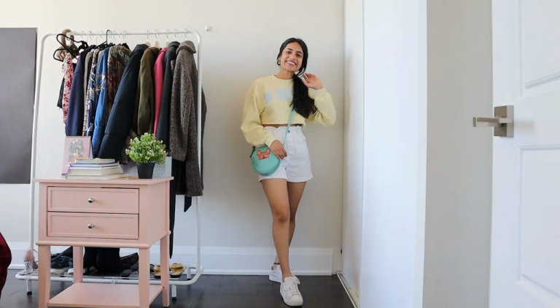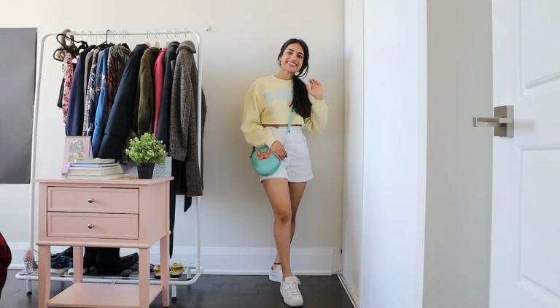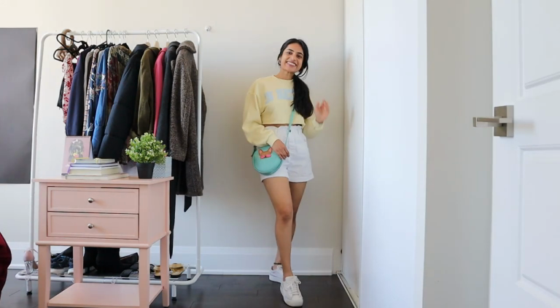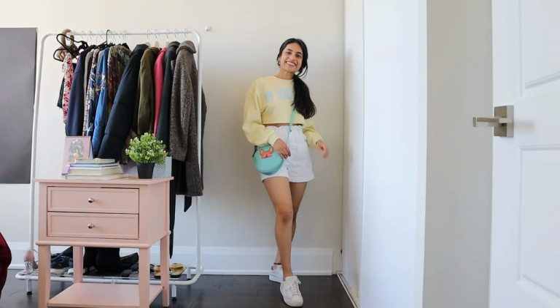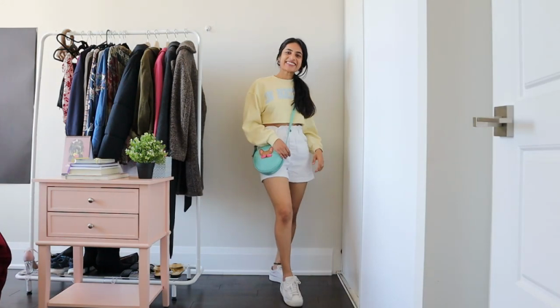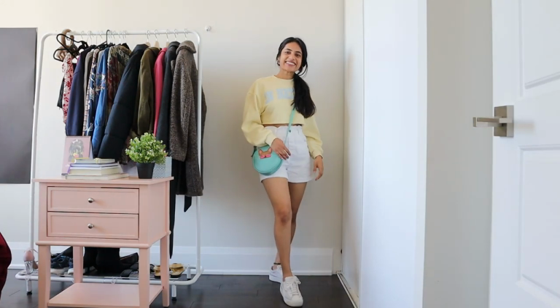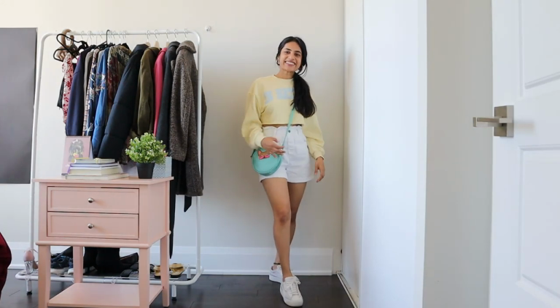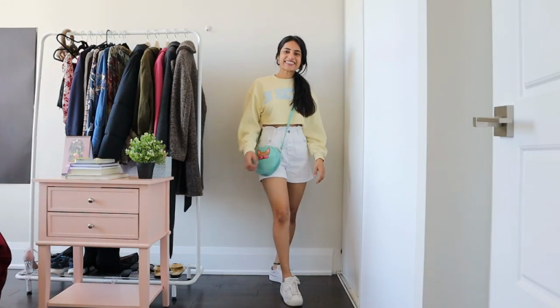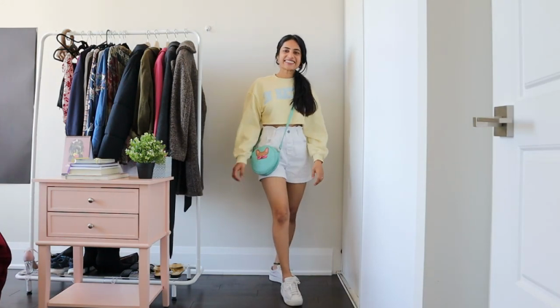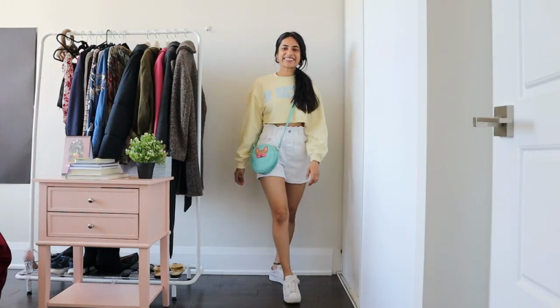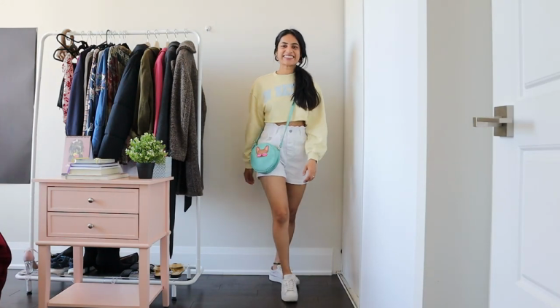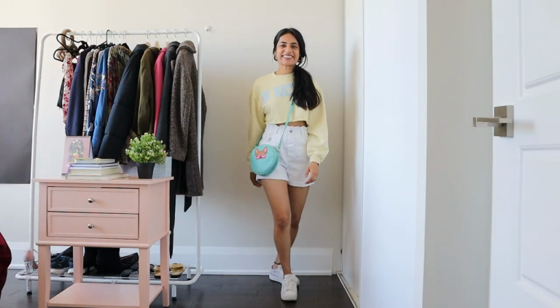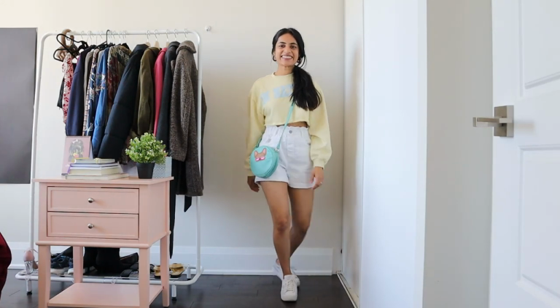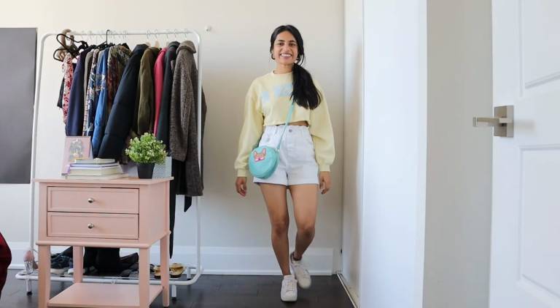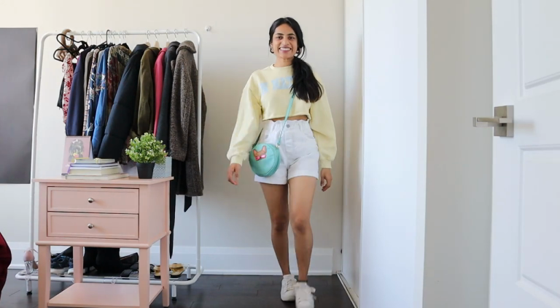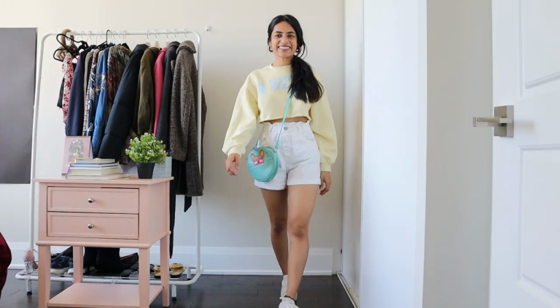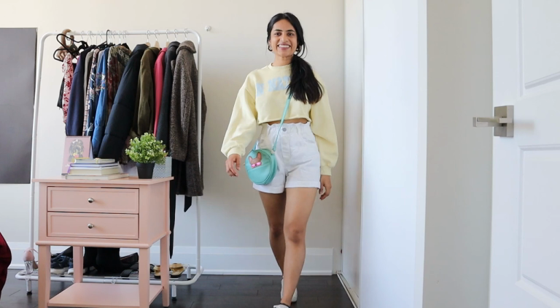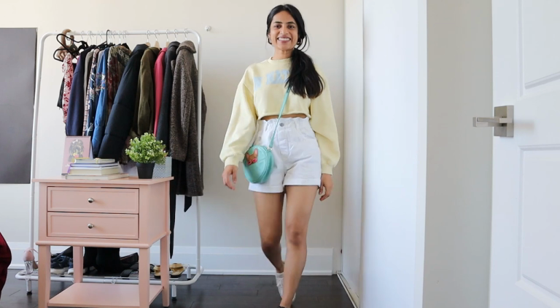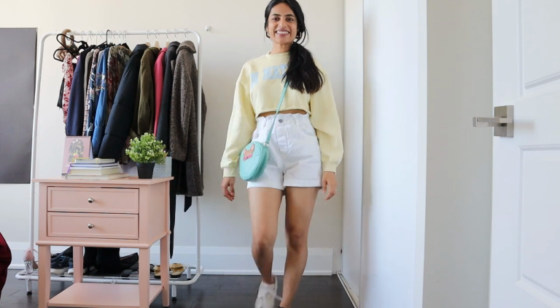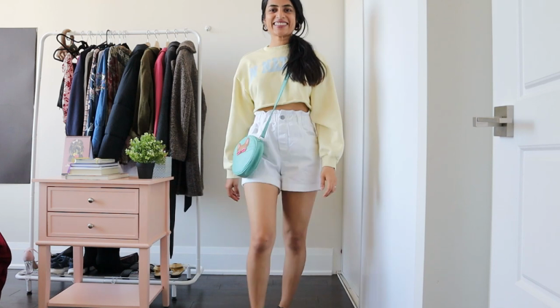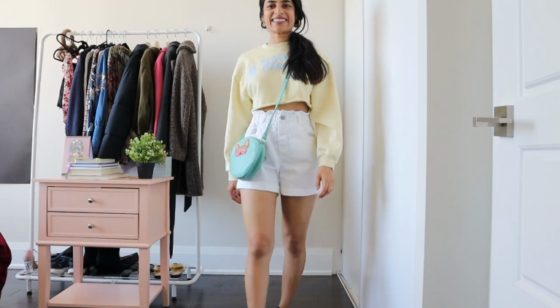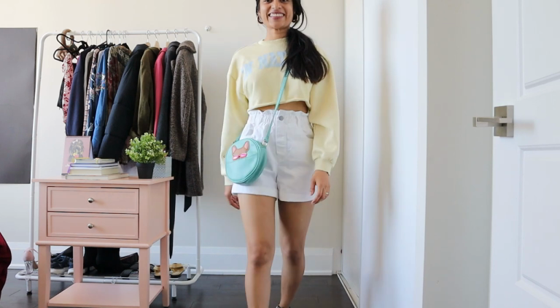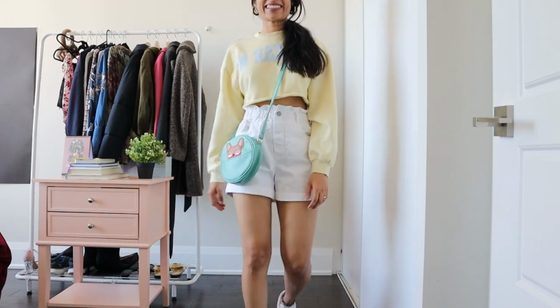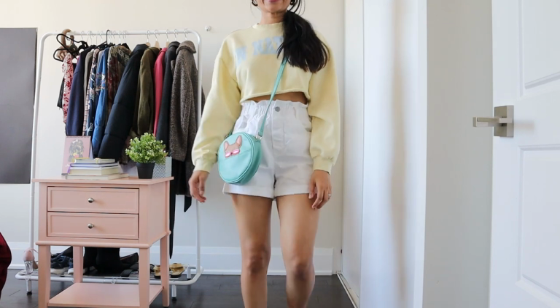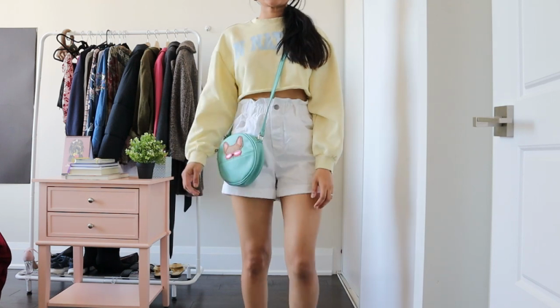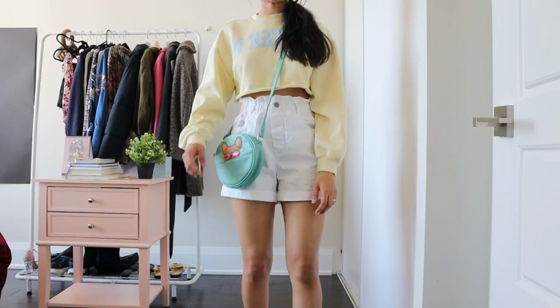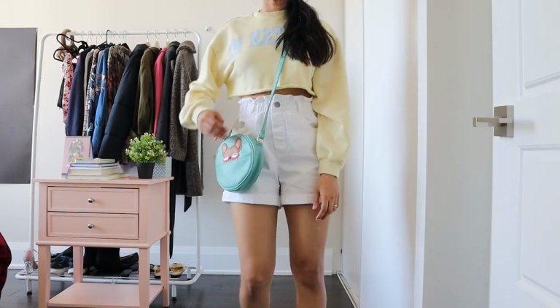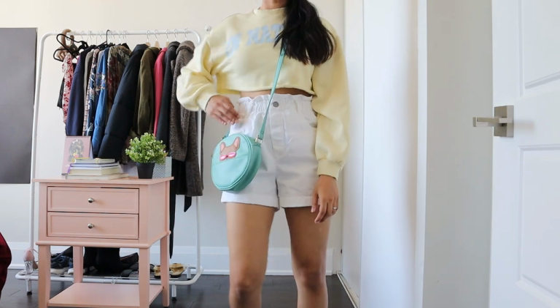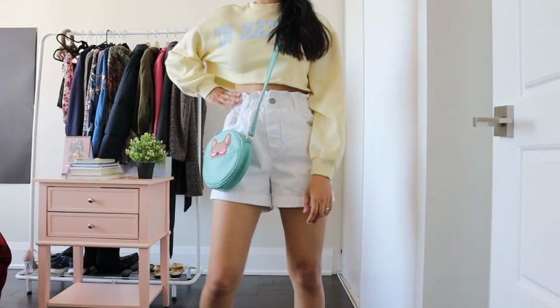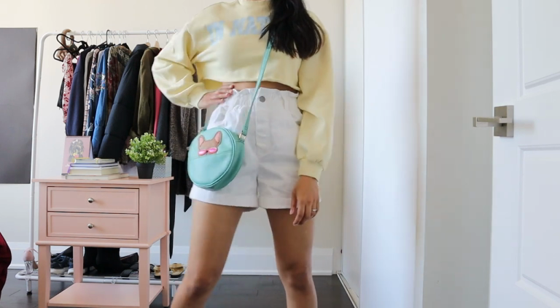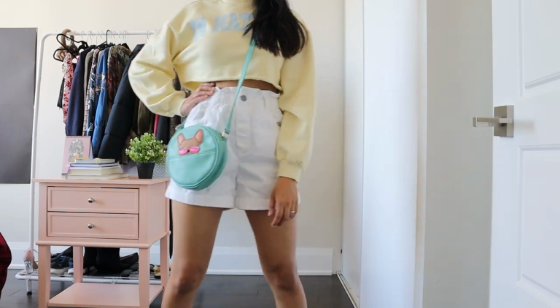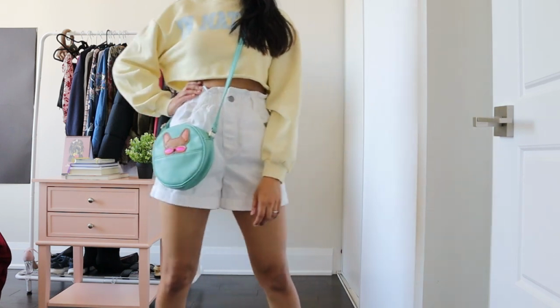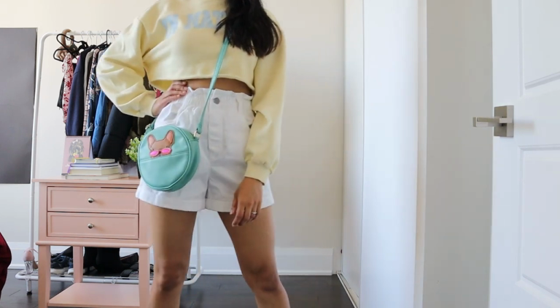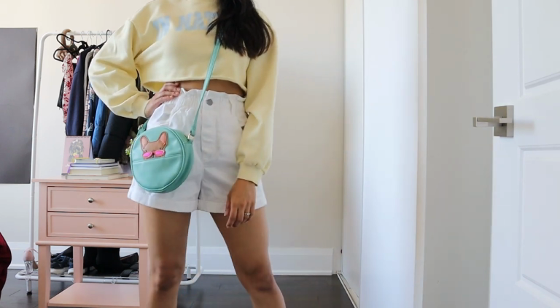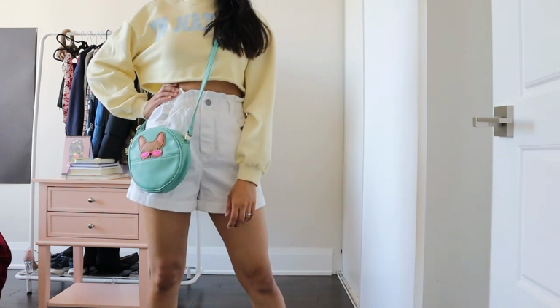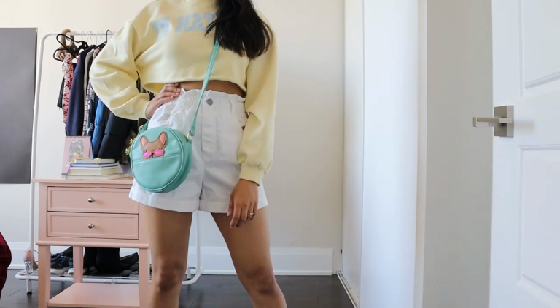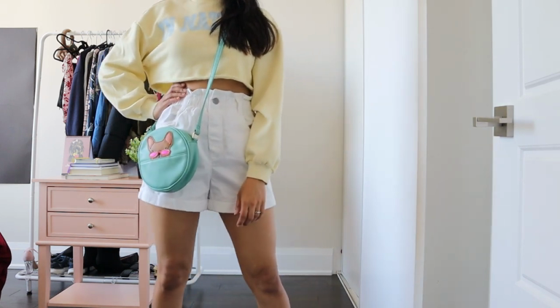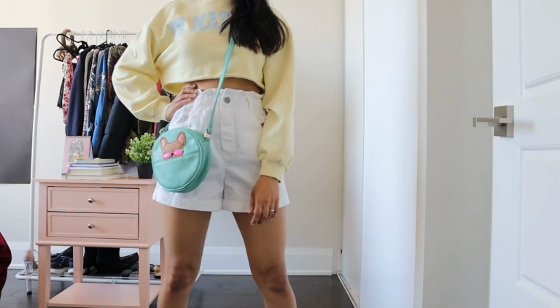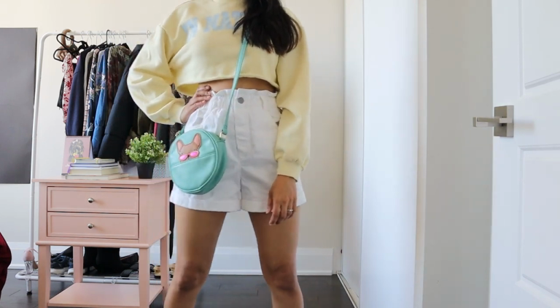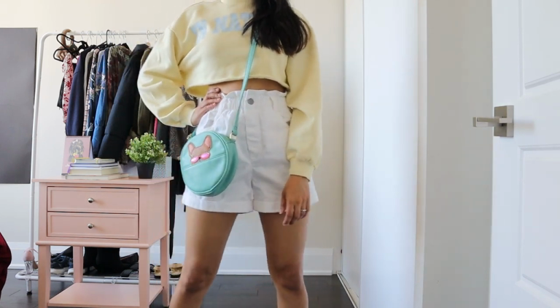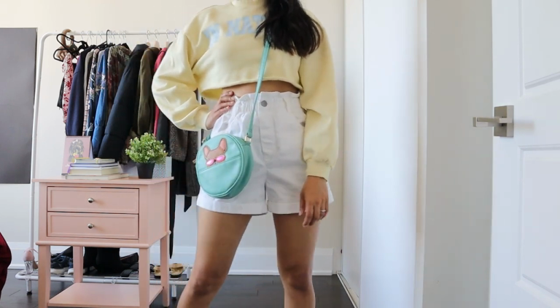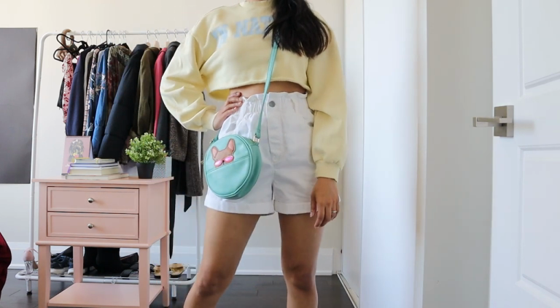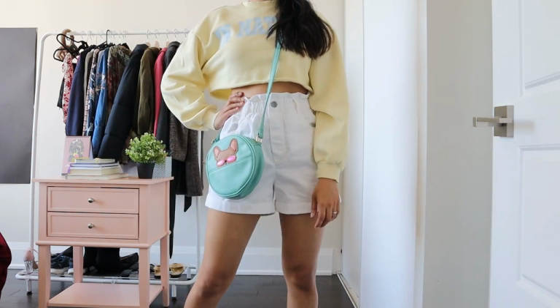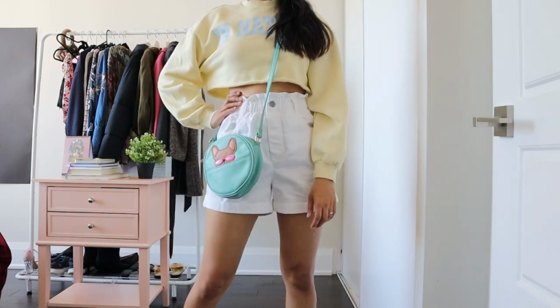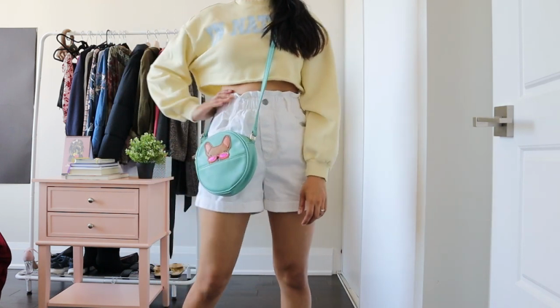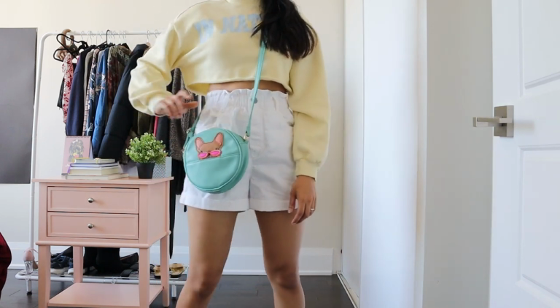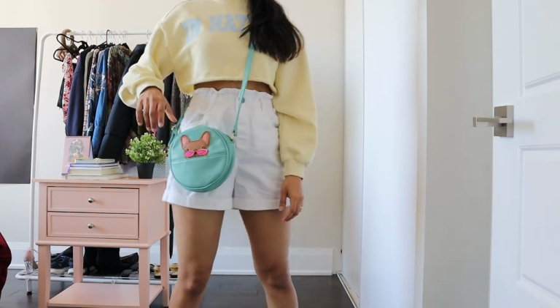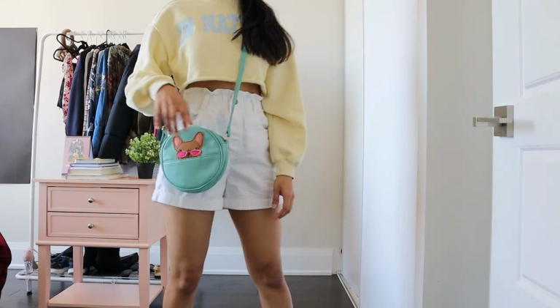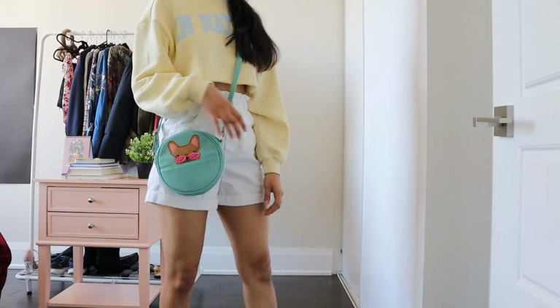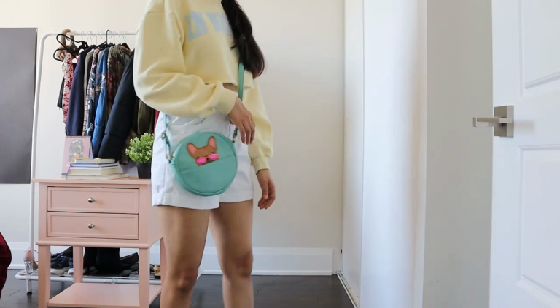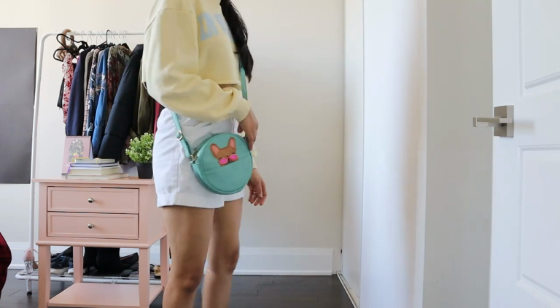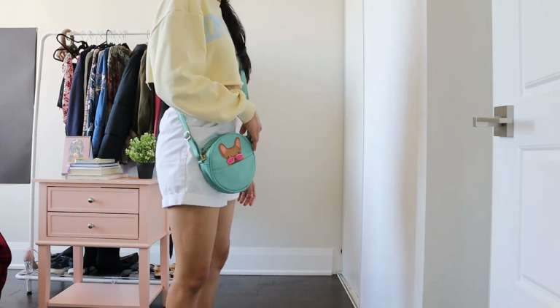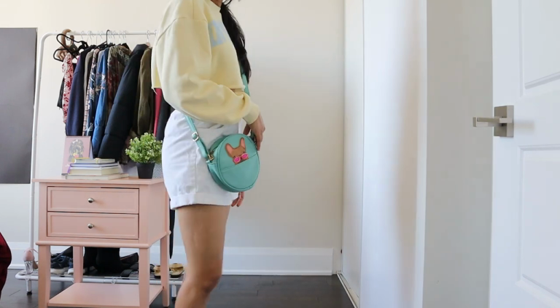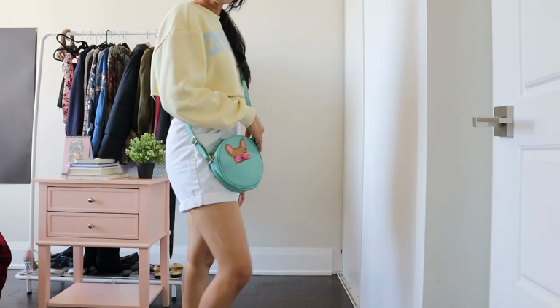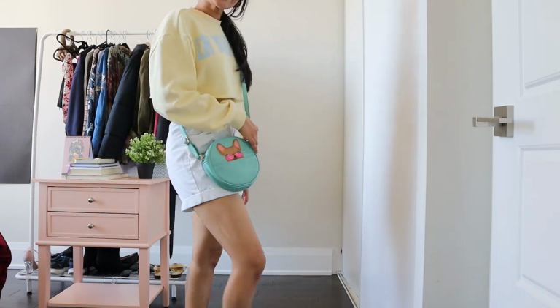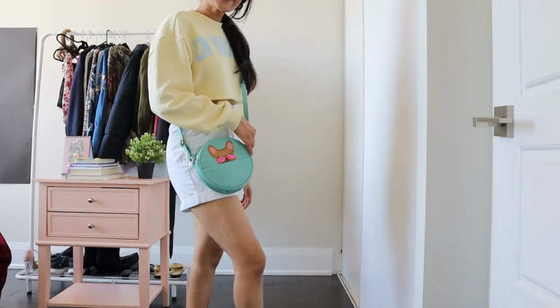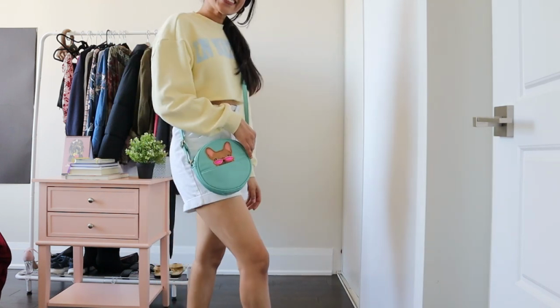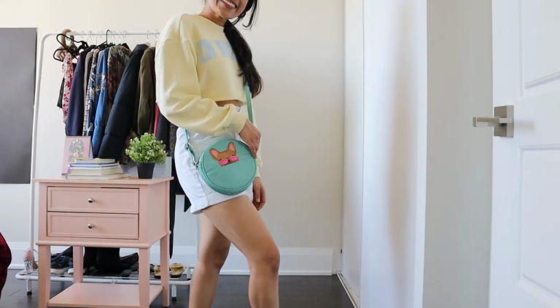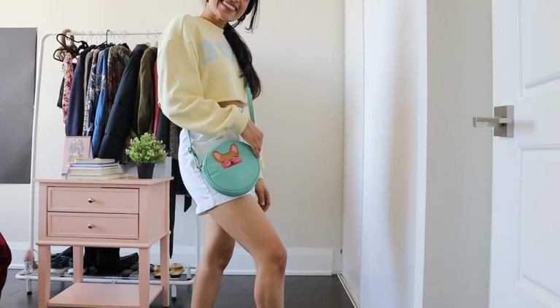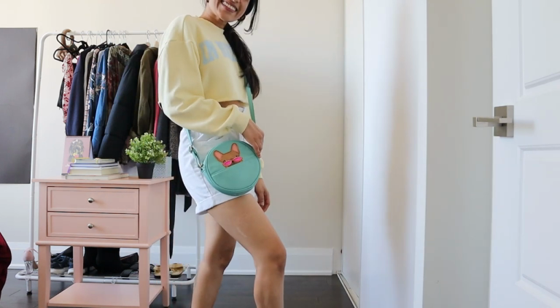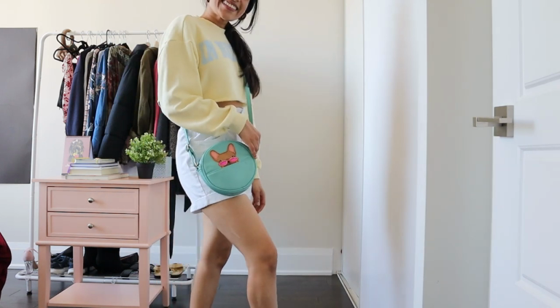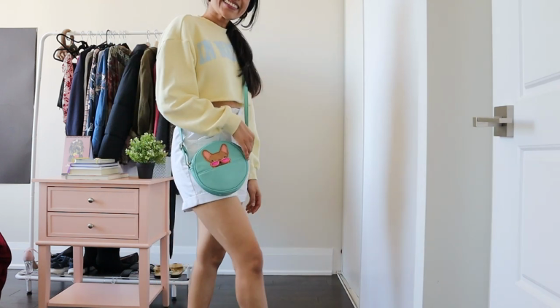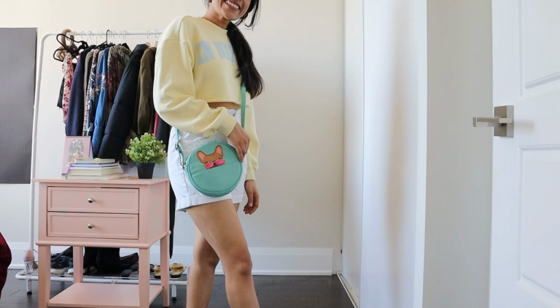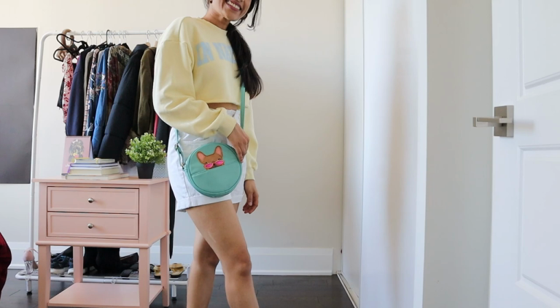For the second look, I throw on a pale yellow graphic boxy sweatshirt with my favorite crossbody bag and white sneakers.